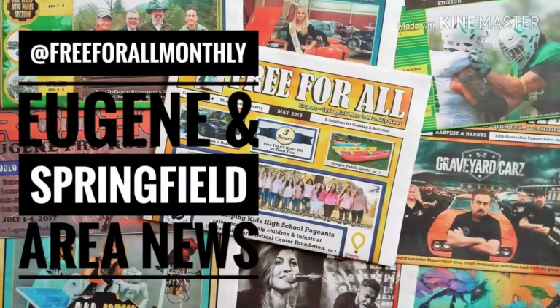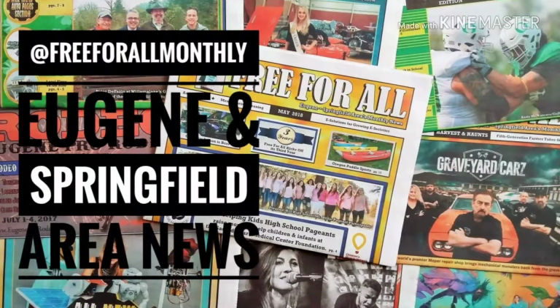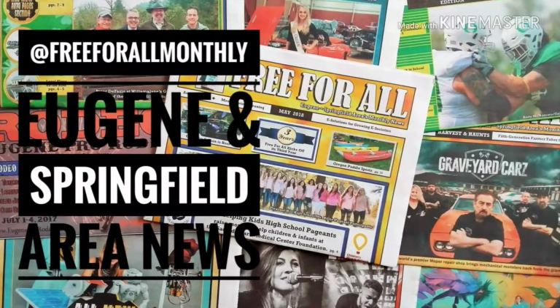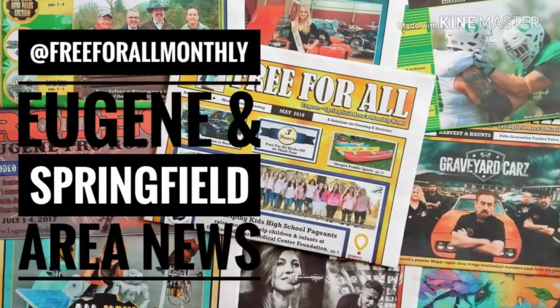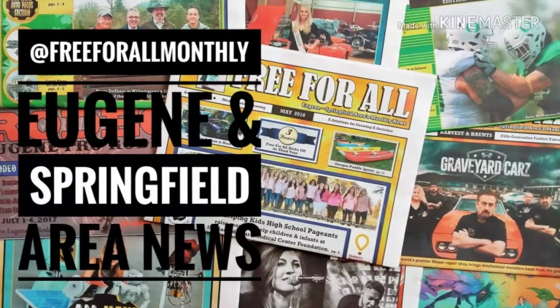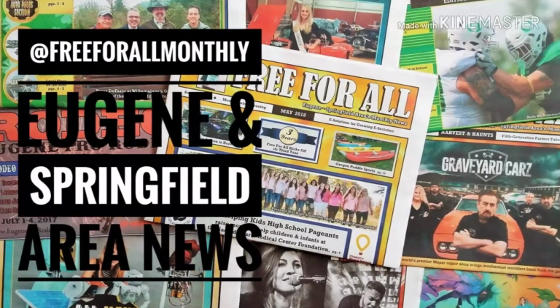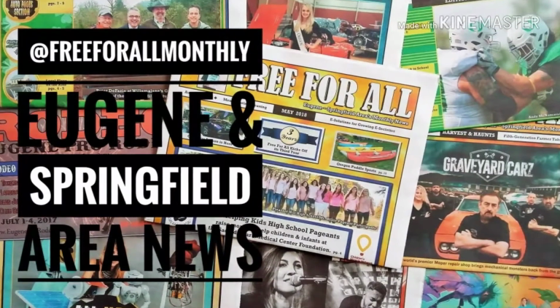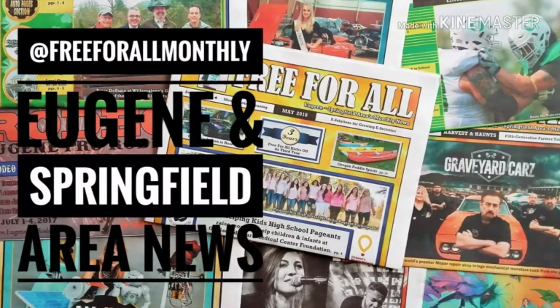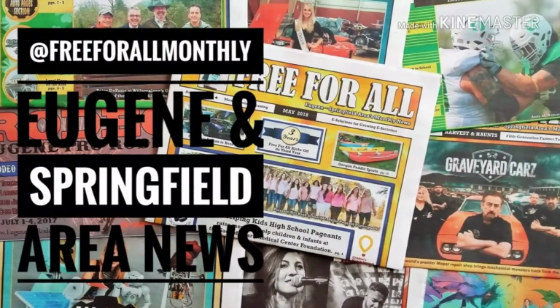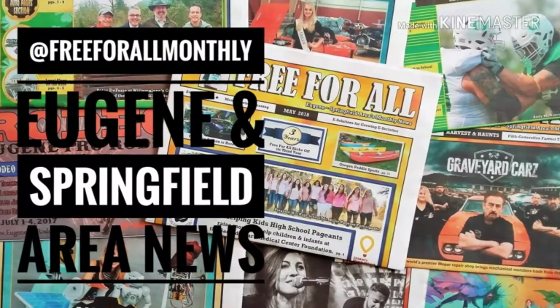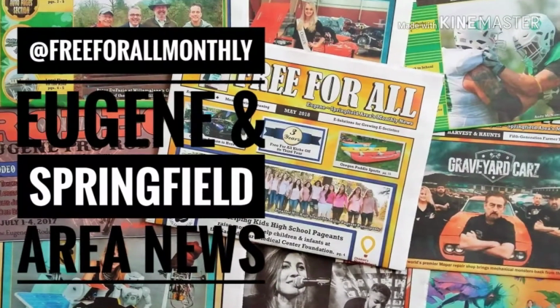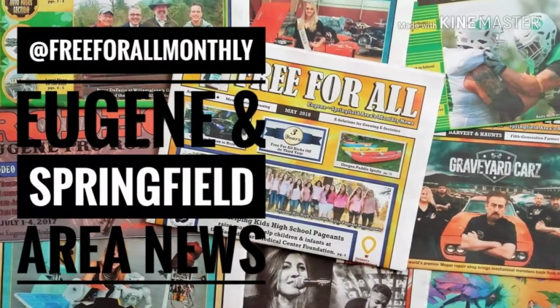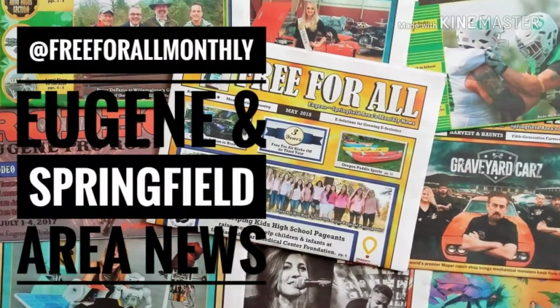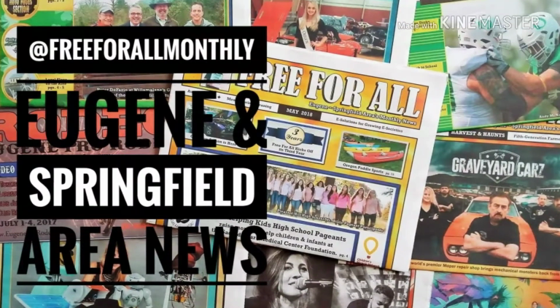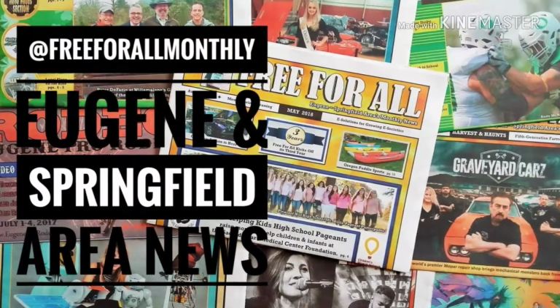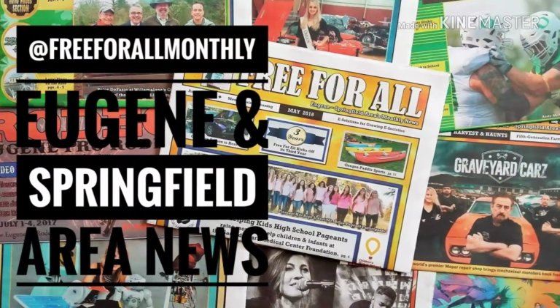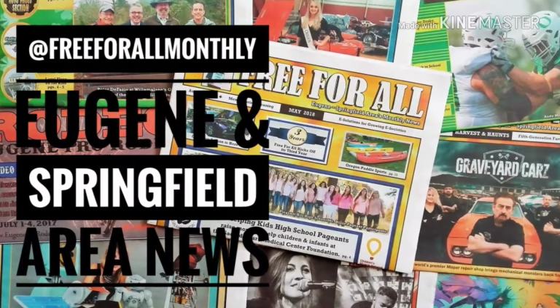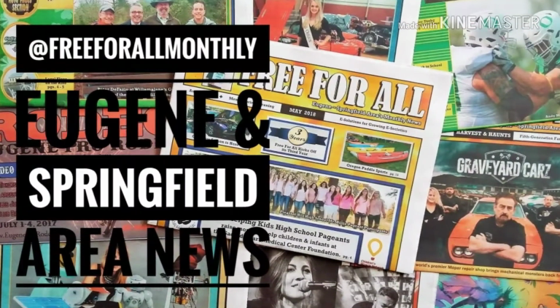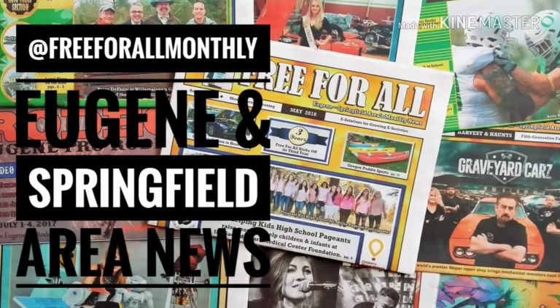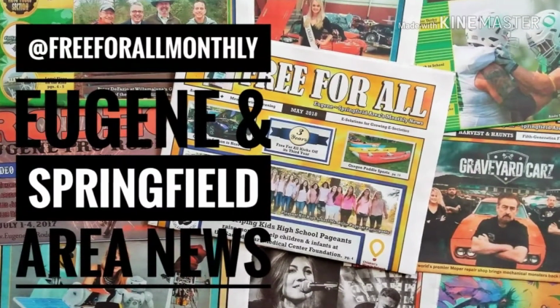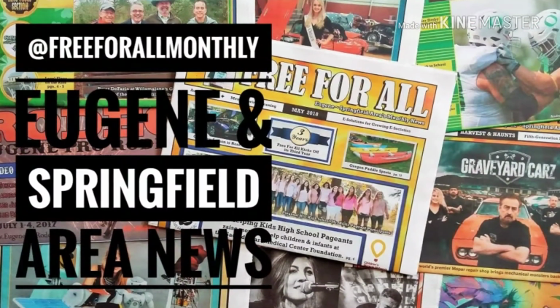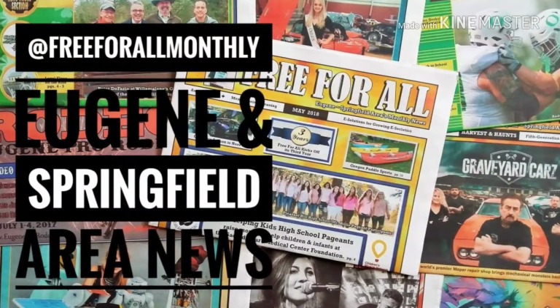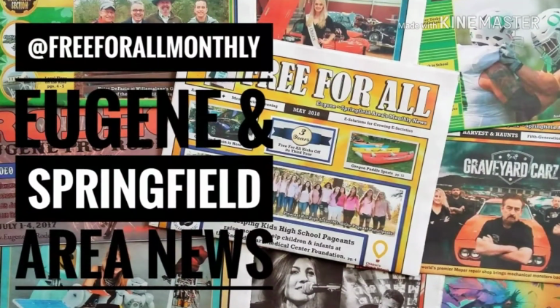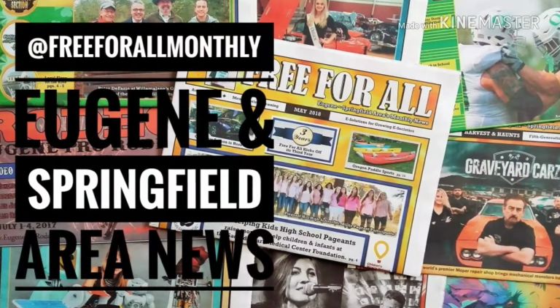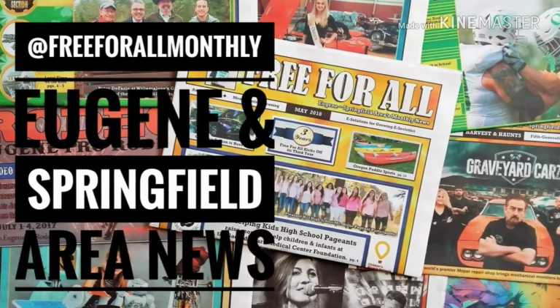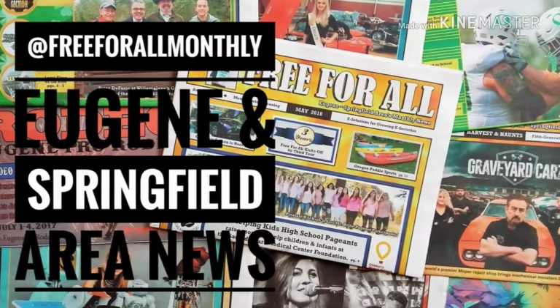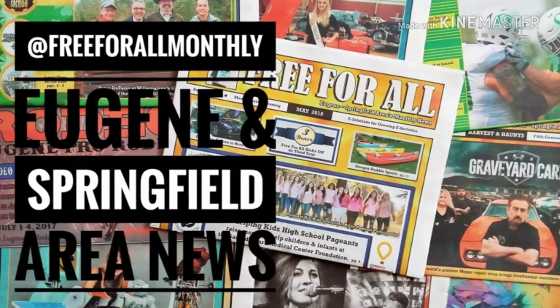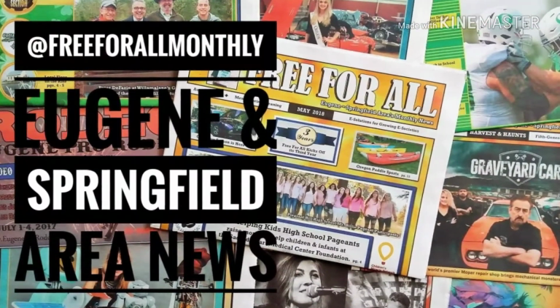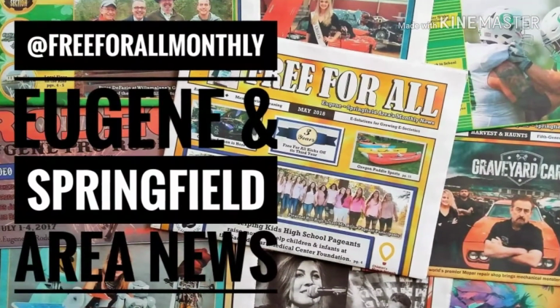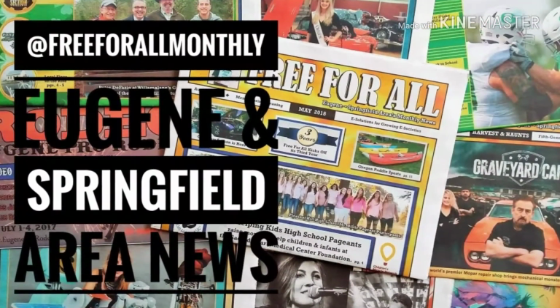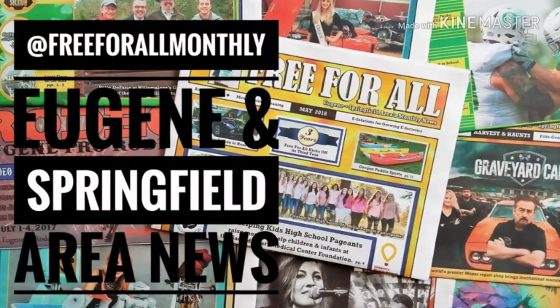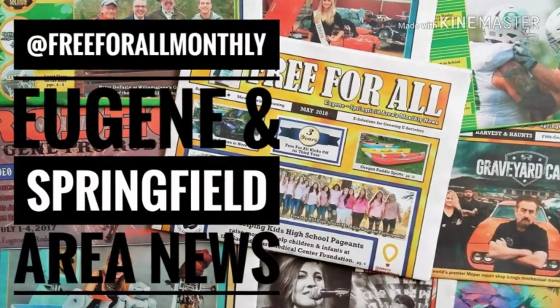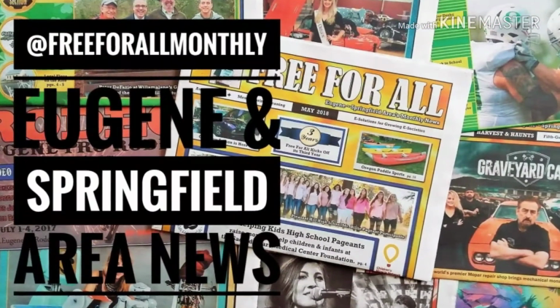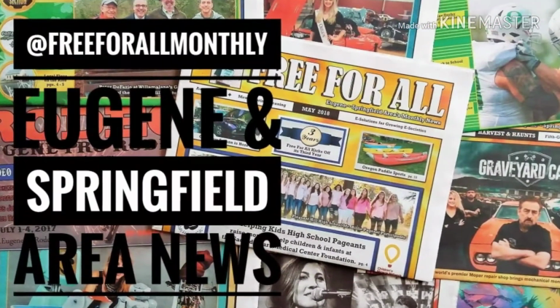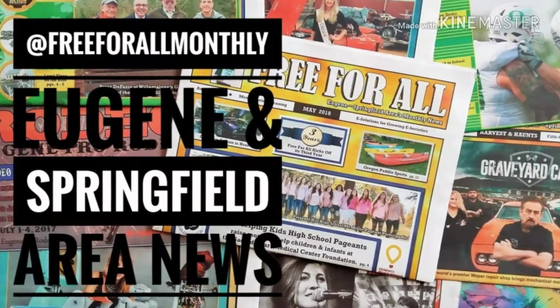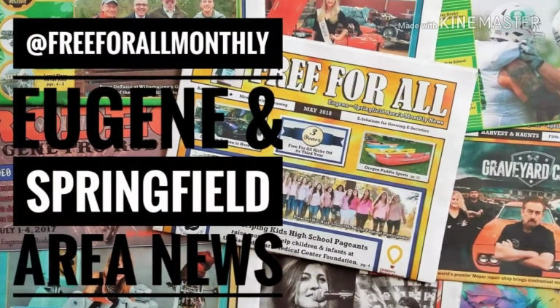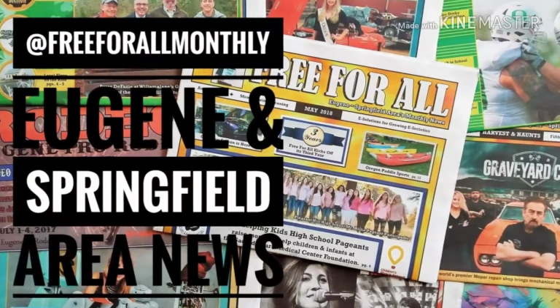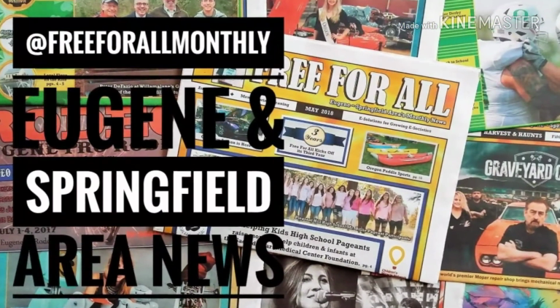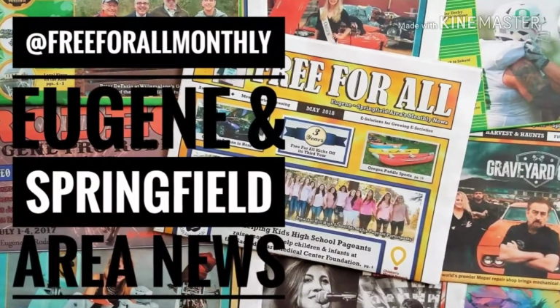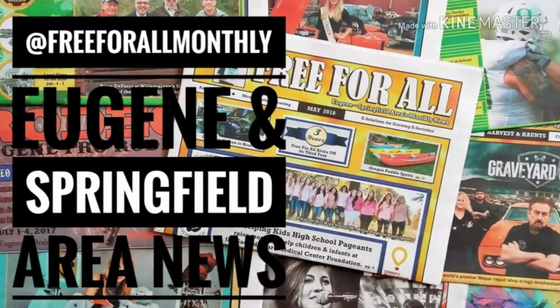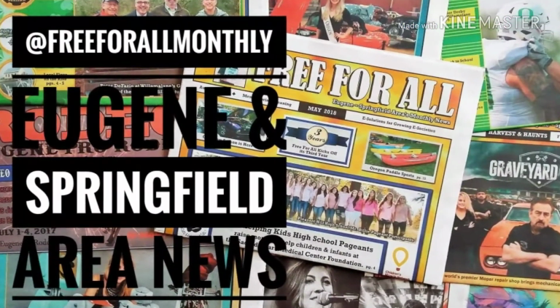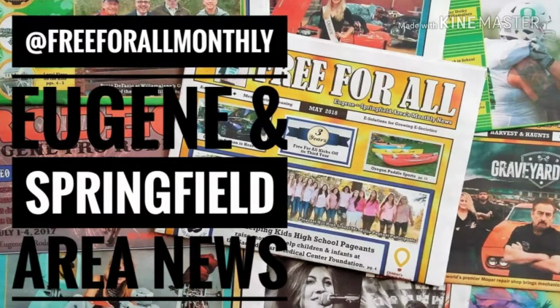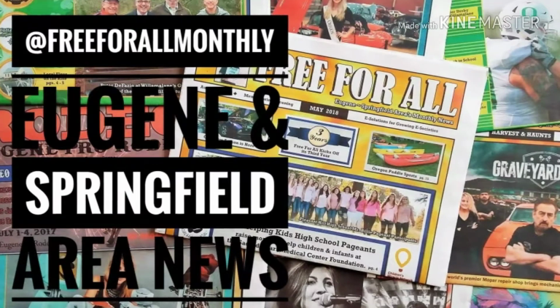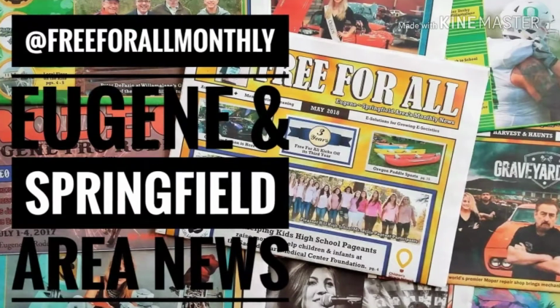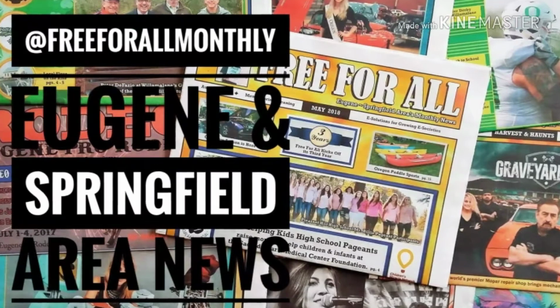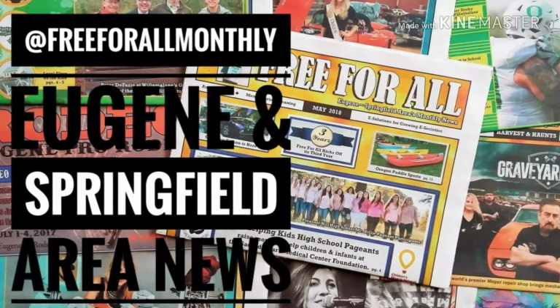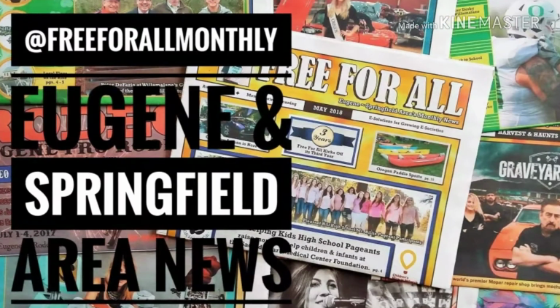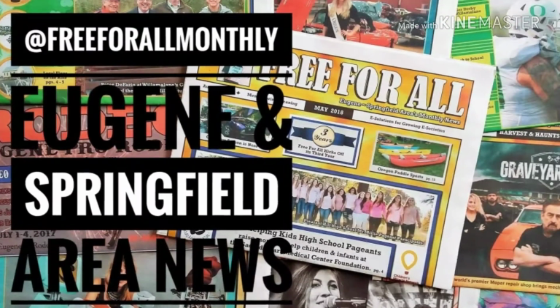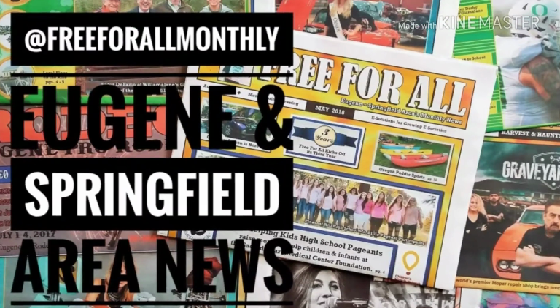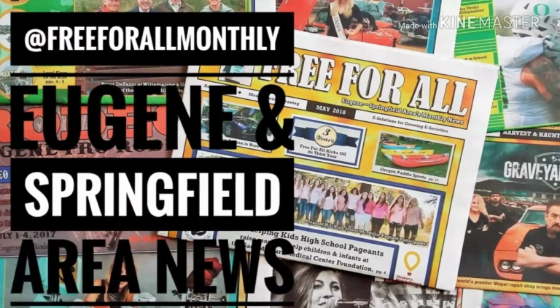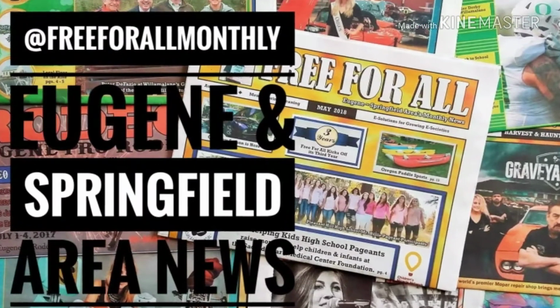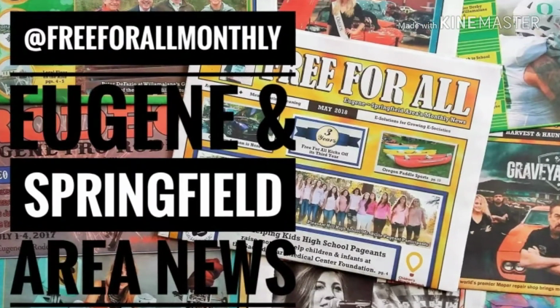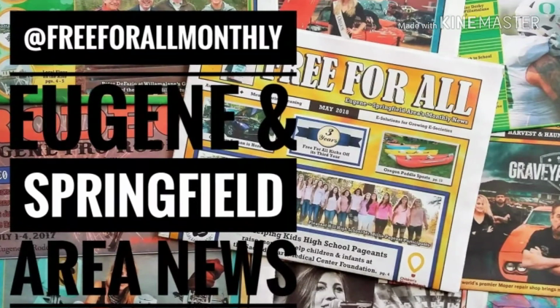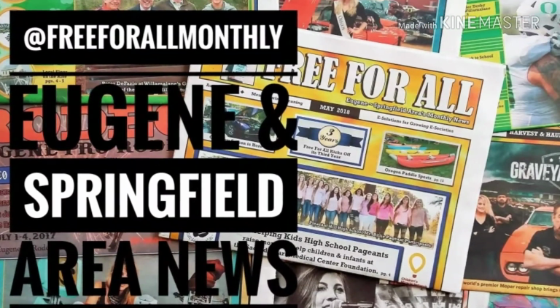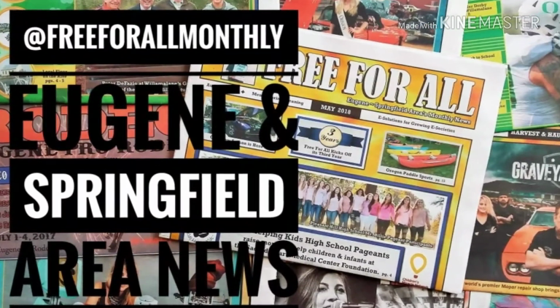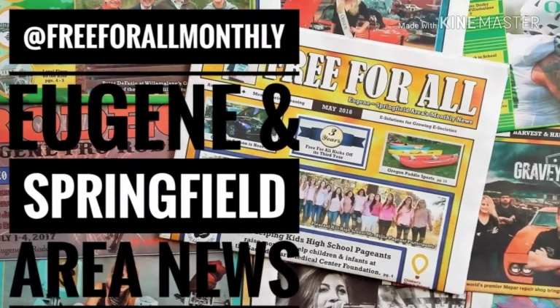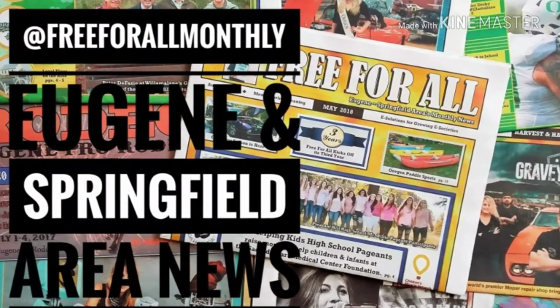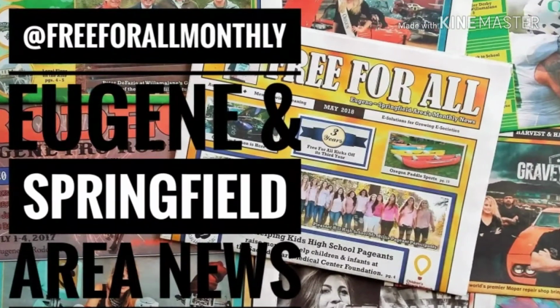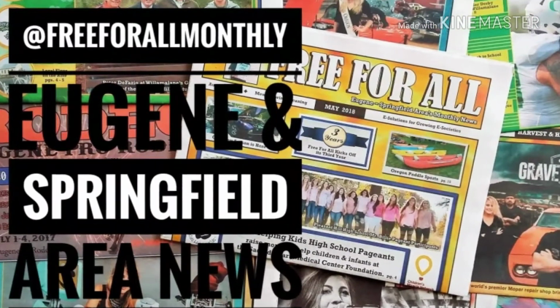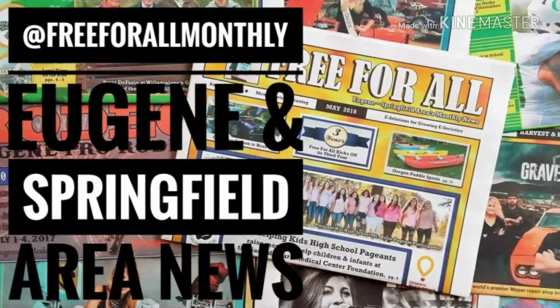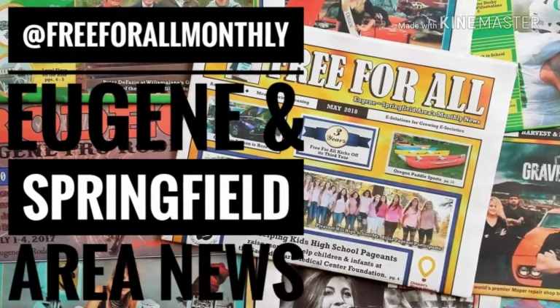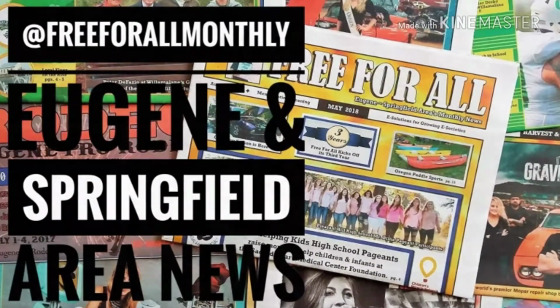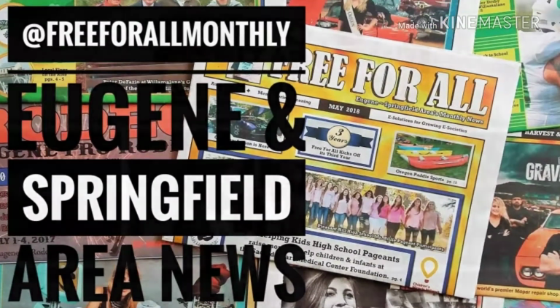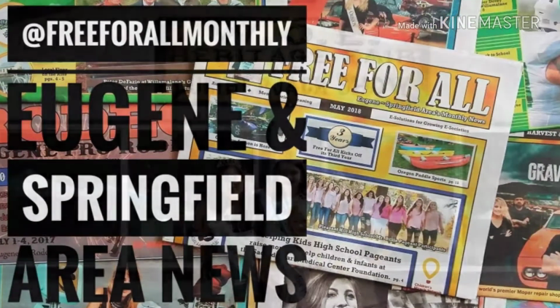Hello everyone, this is Sarah Glass with your Good News newspaper, Free For All Monthly, based in Springfield, Oregon.